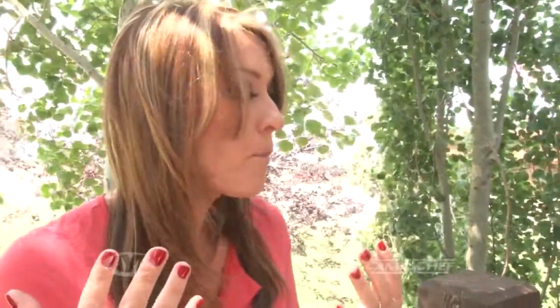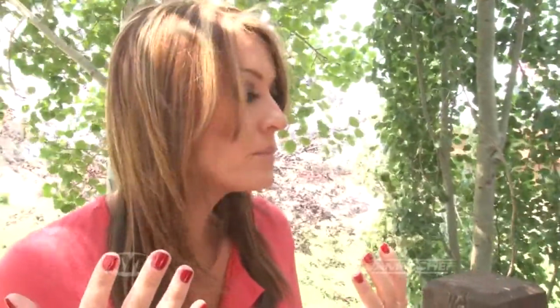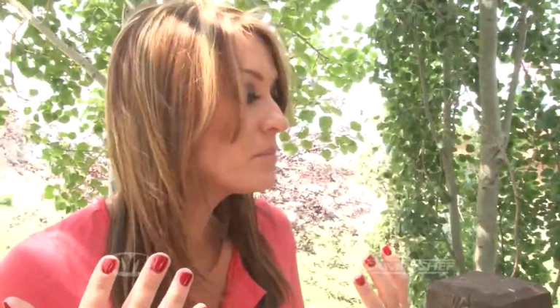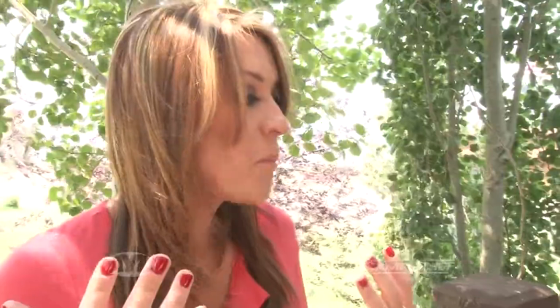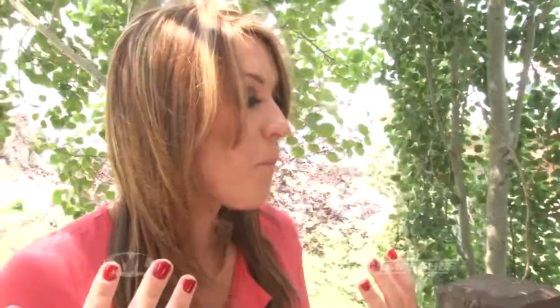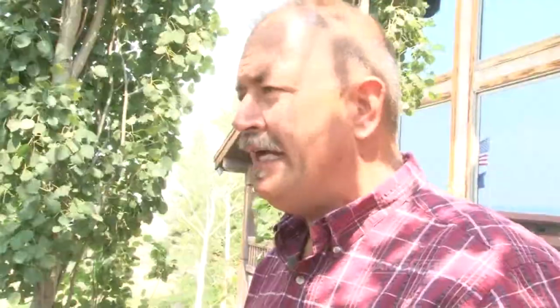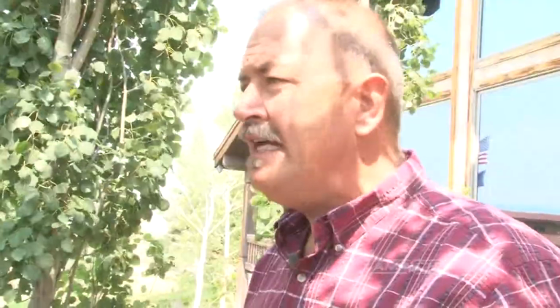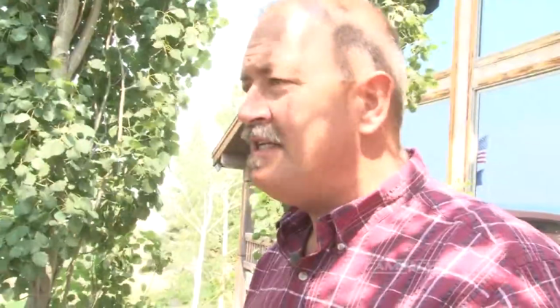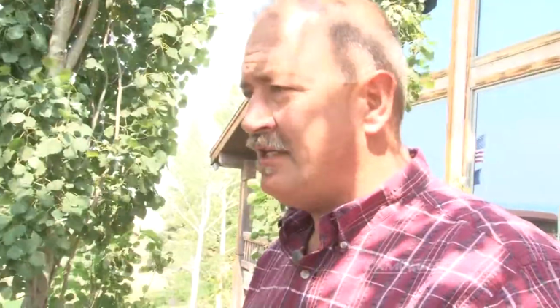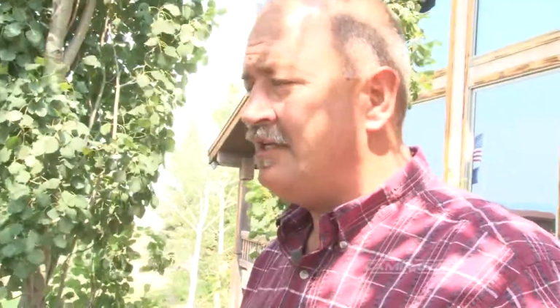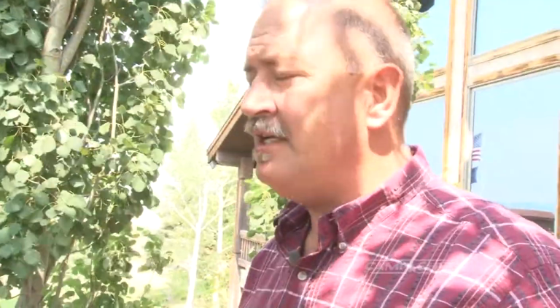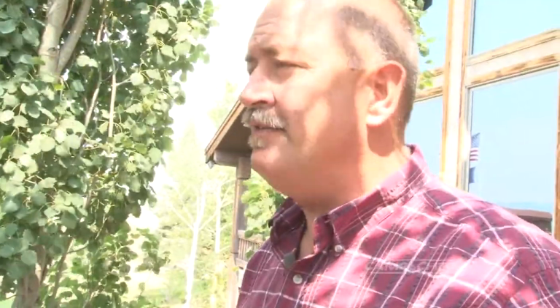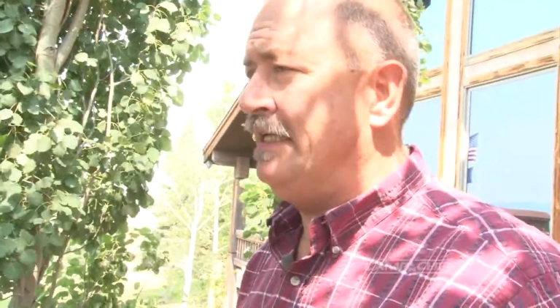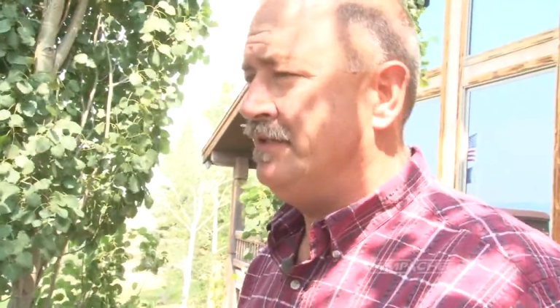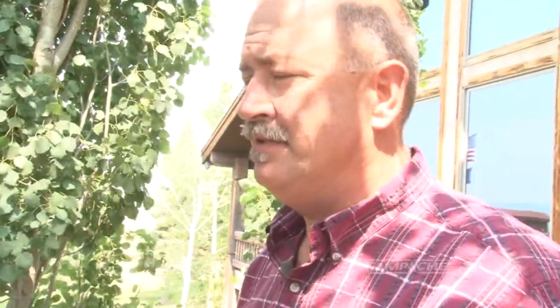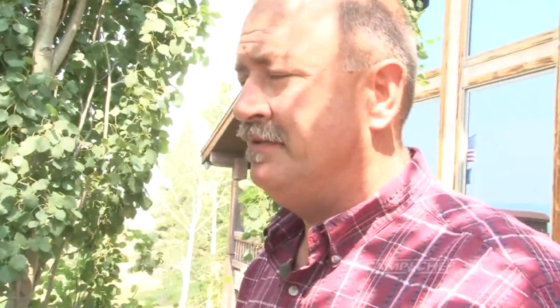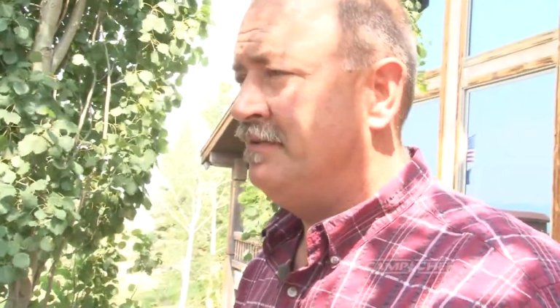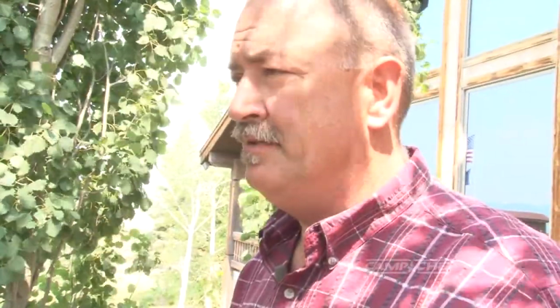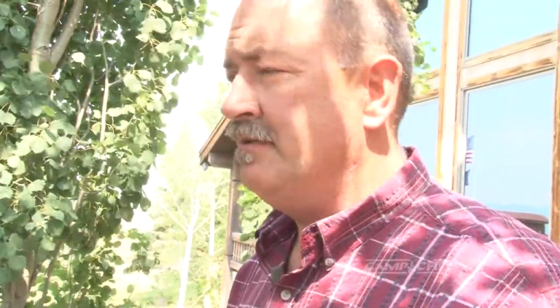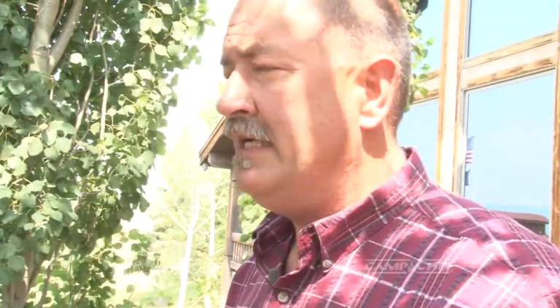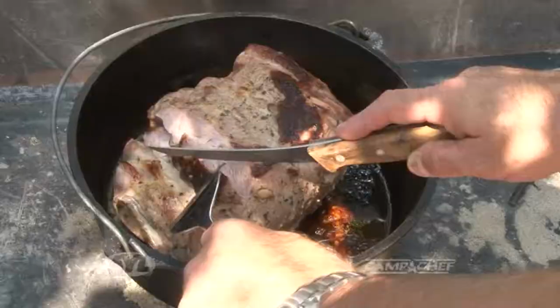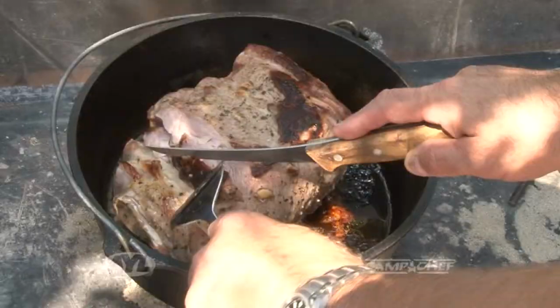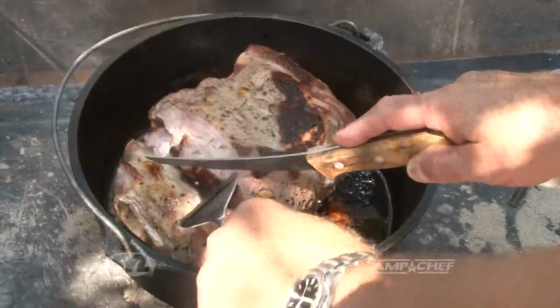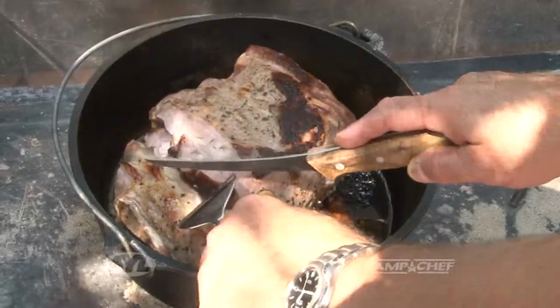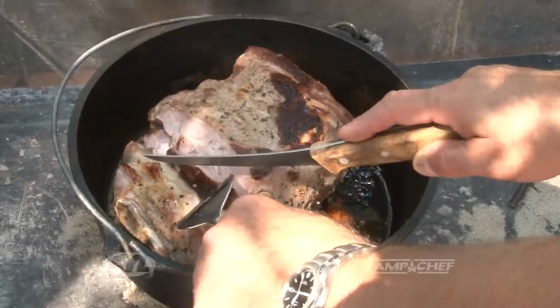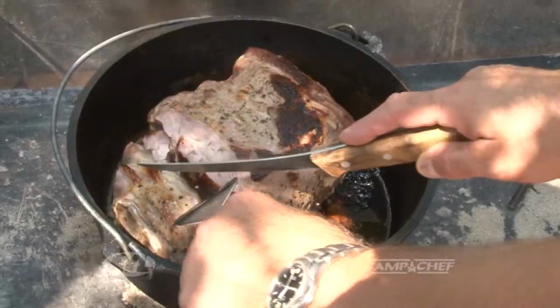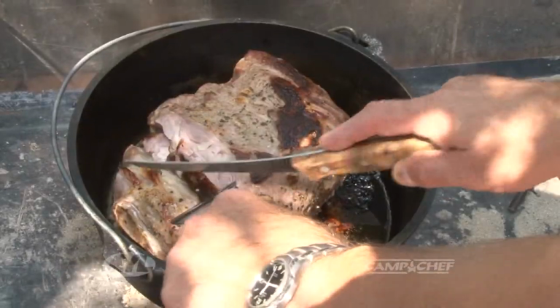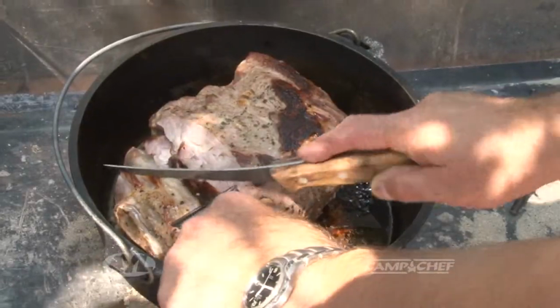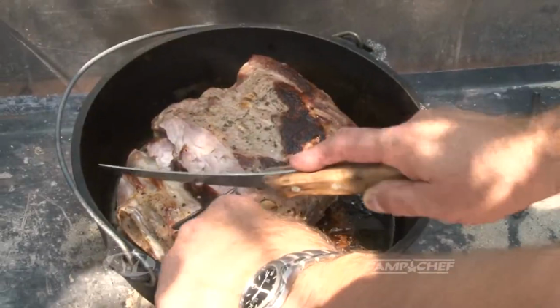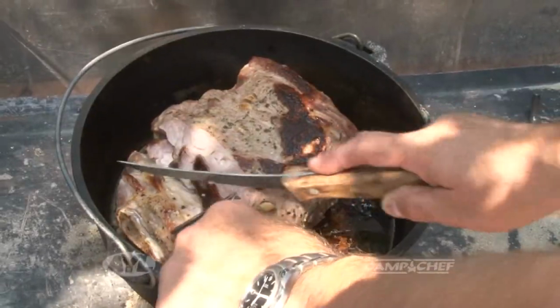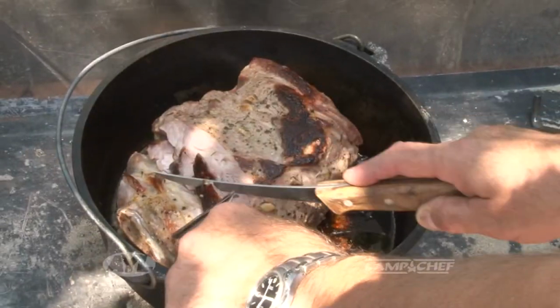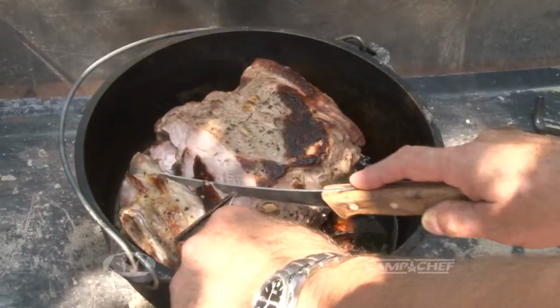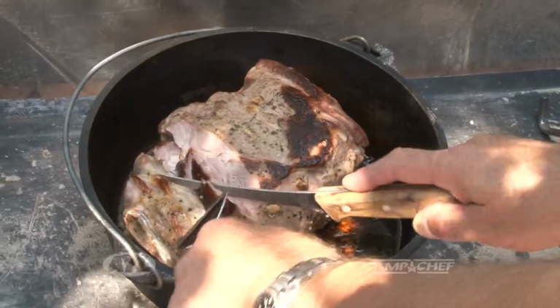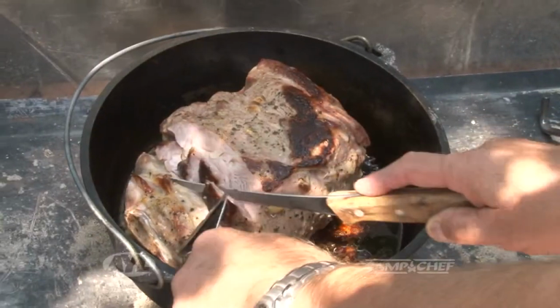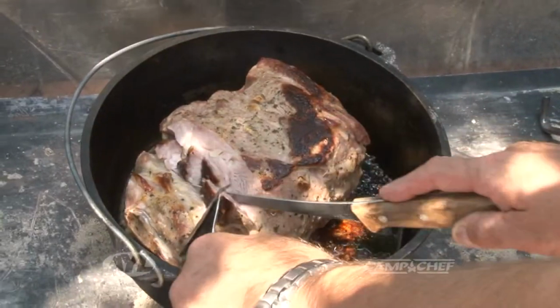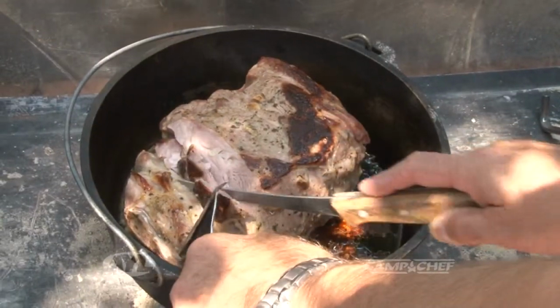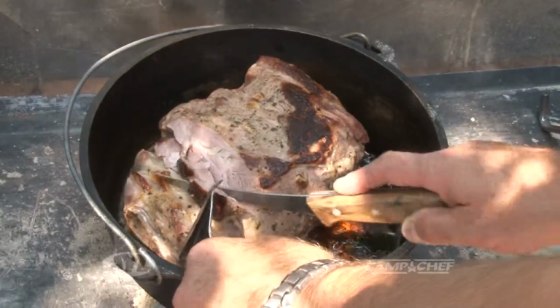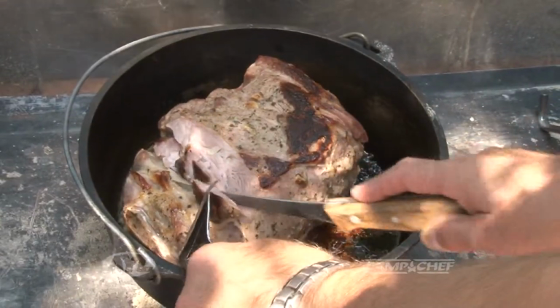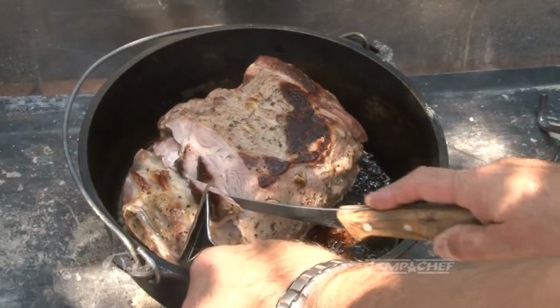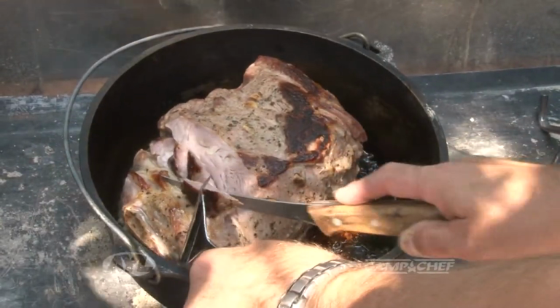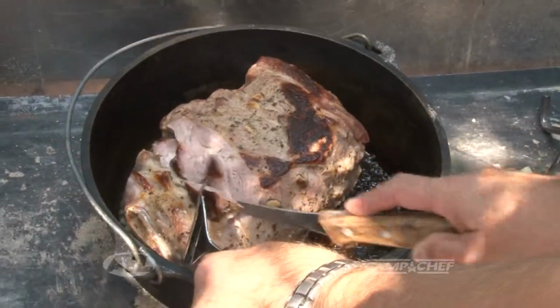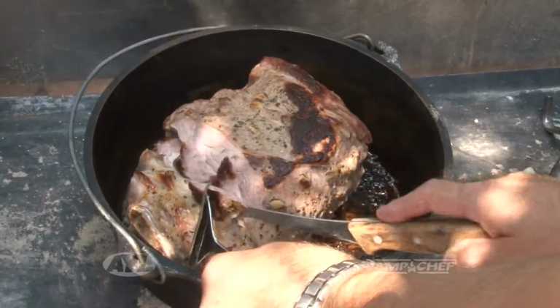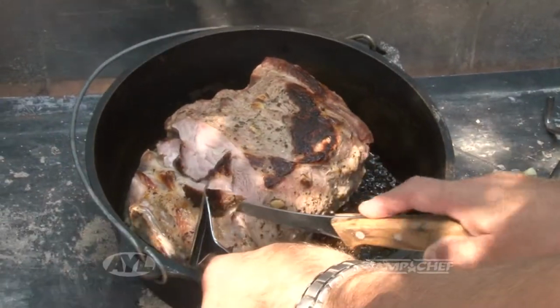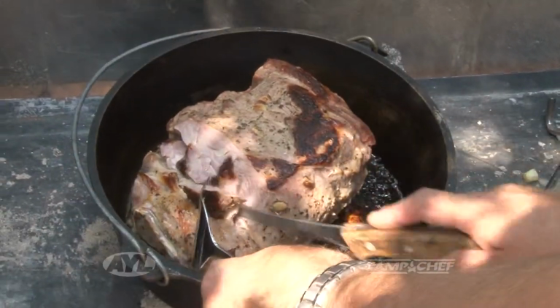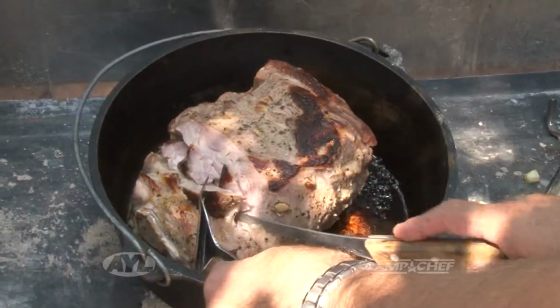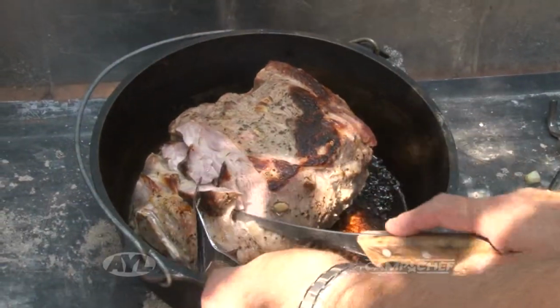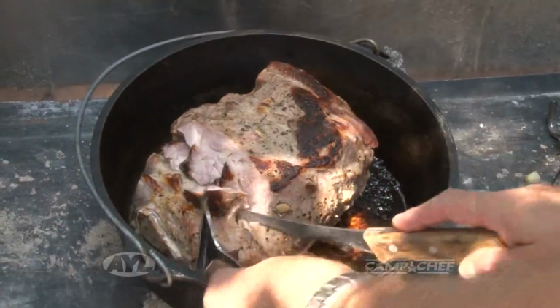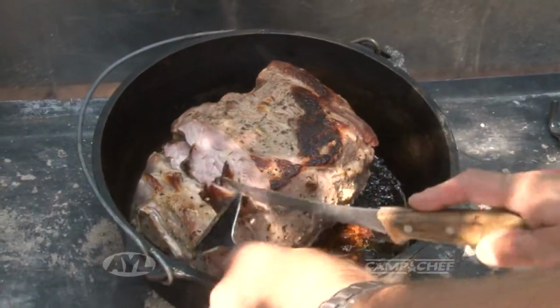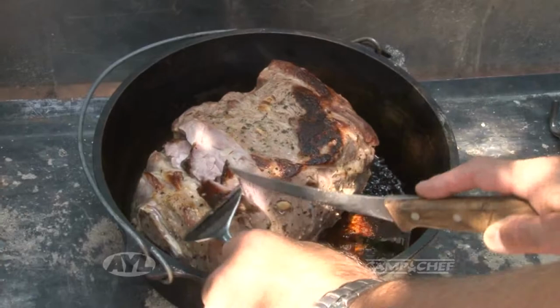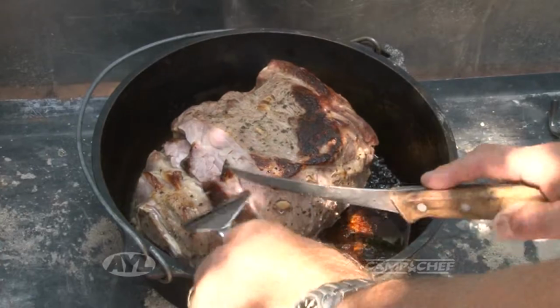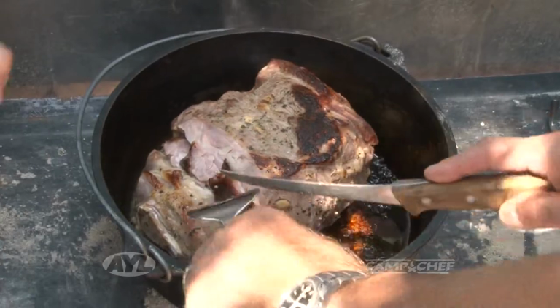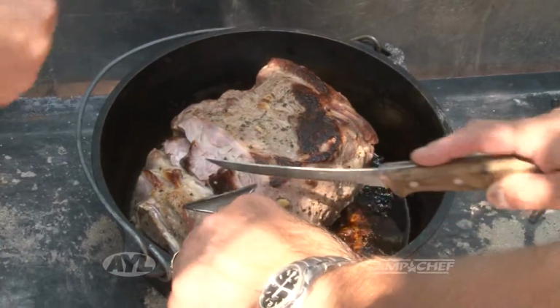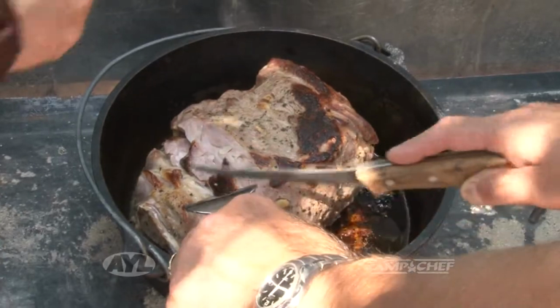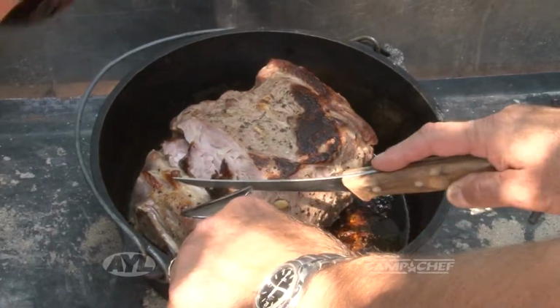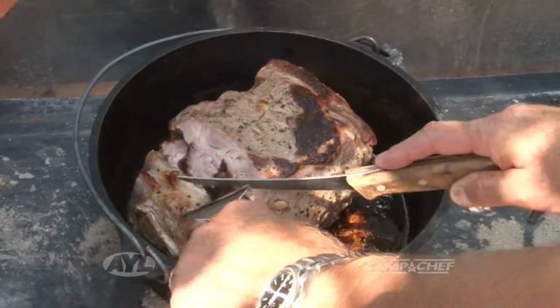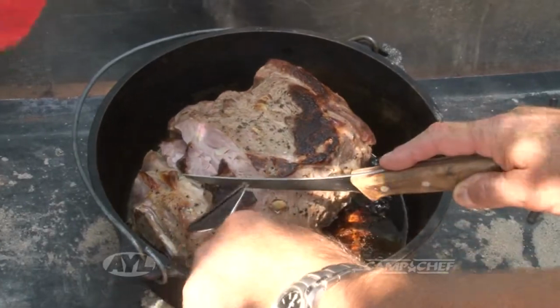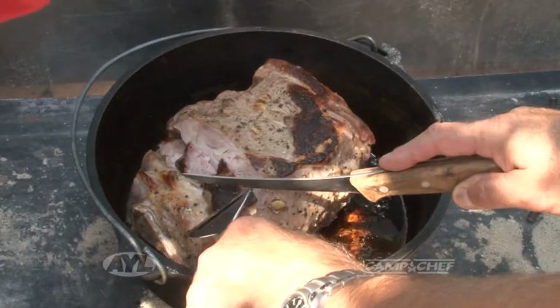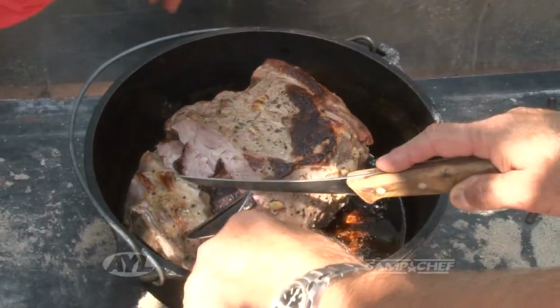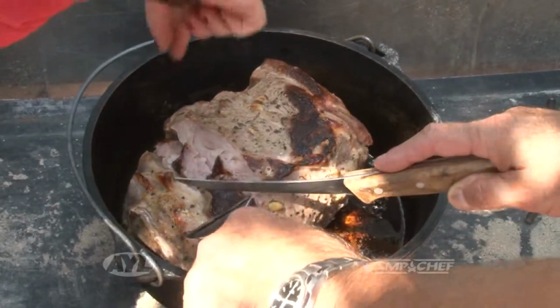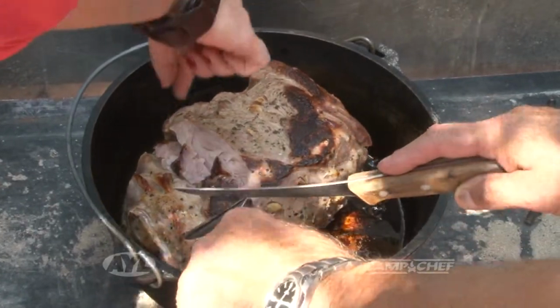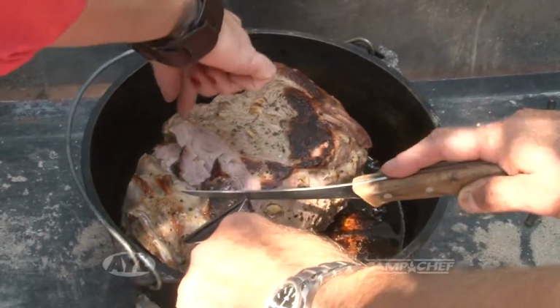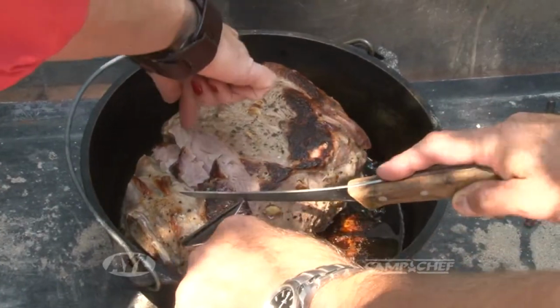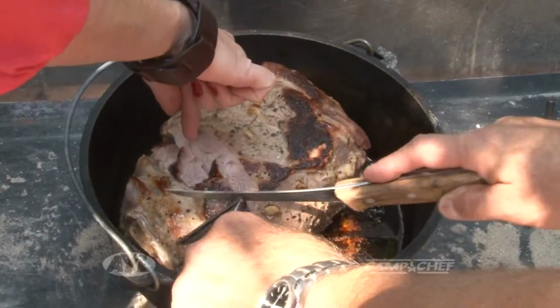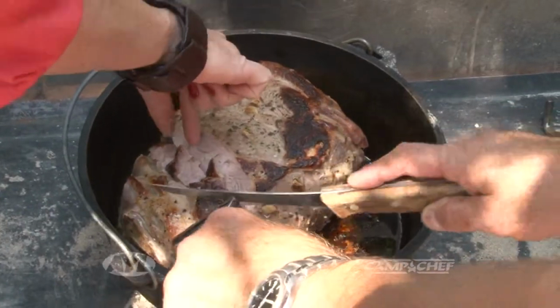This is how easy Dutch oven cooking is. That is the way to do it. This is so good.